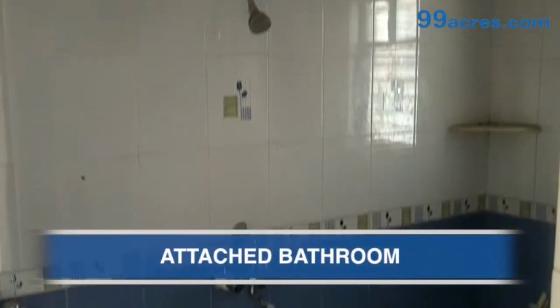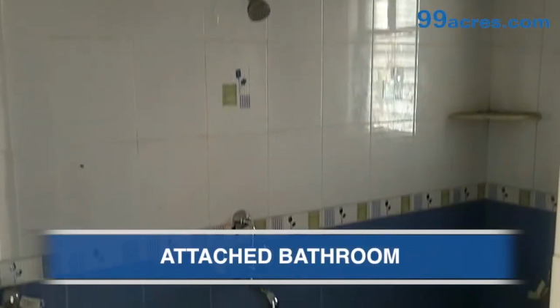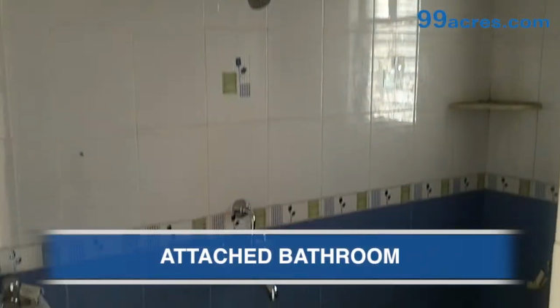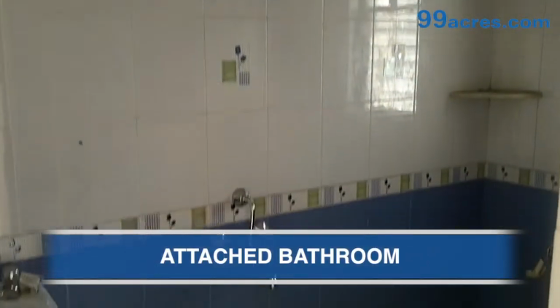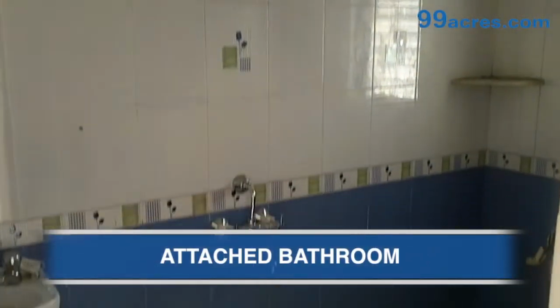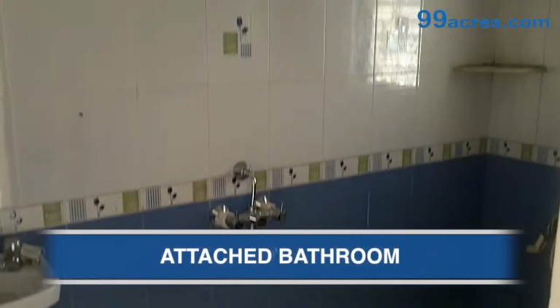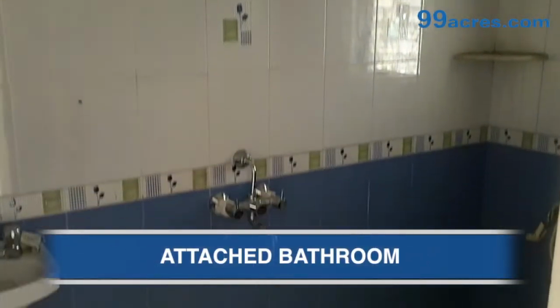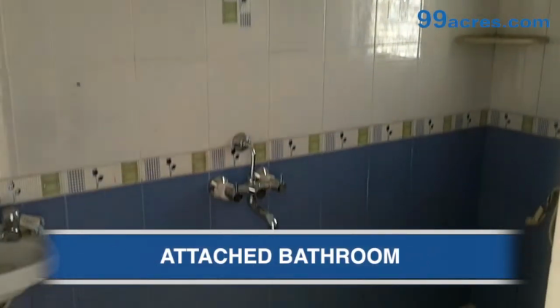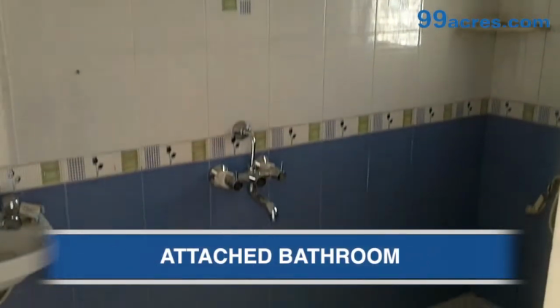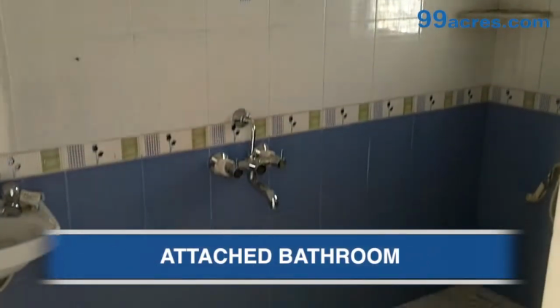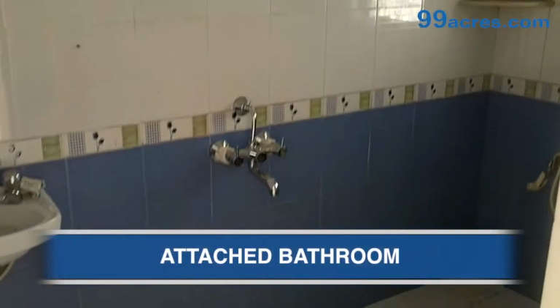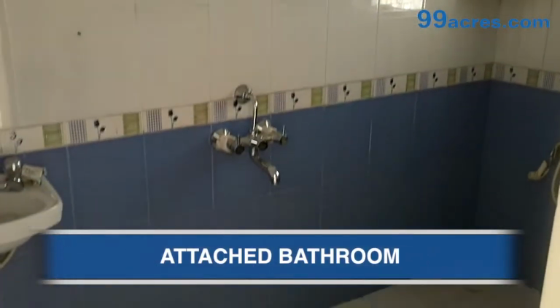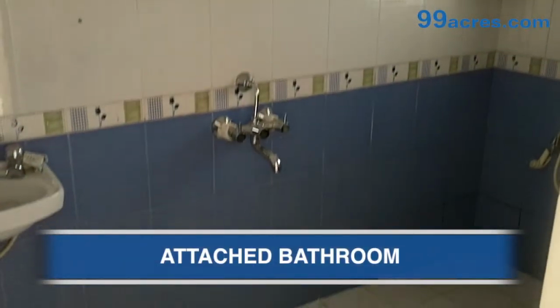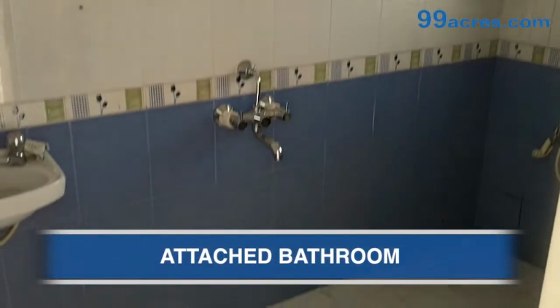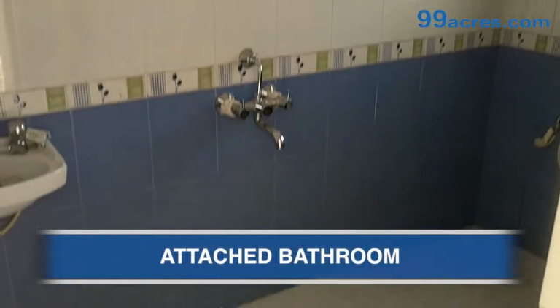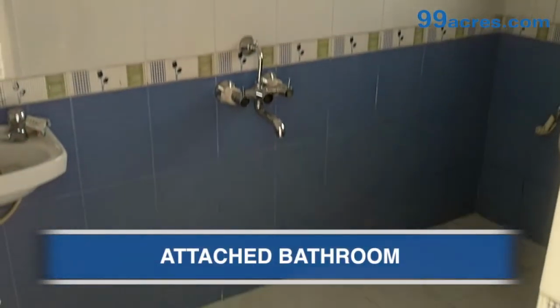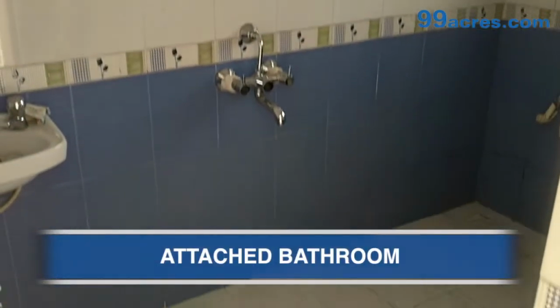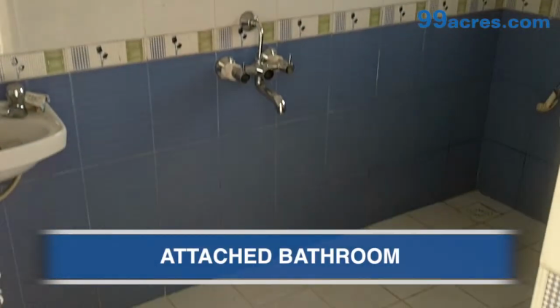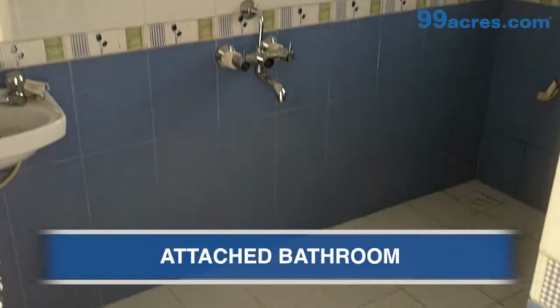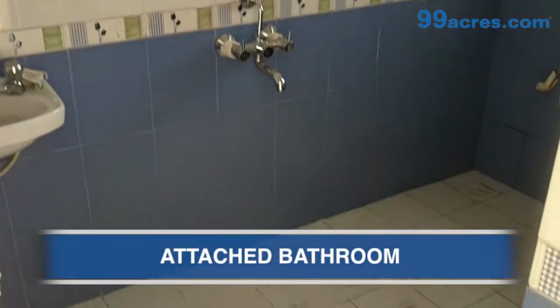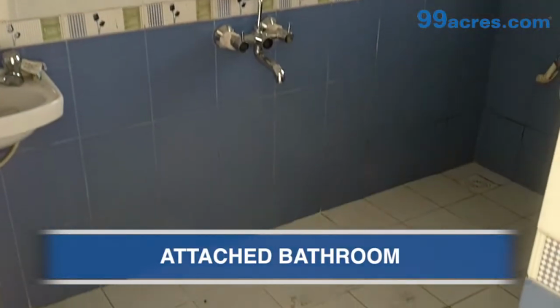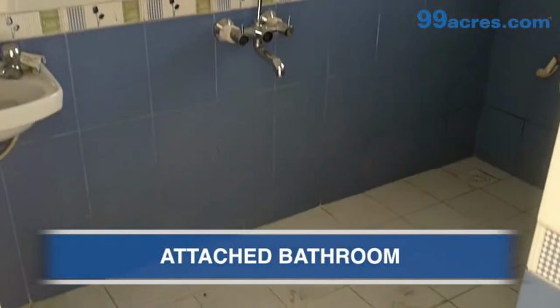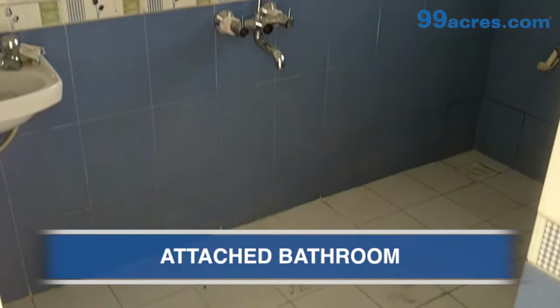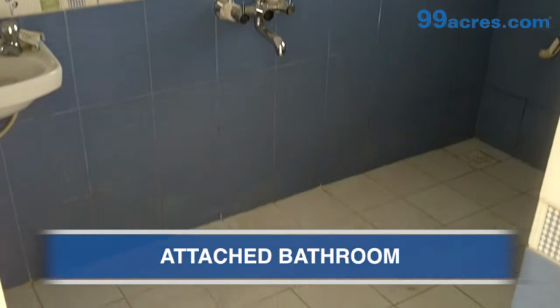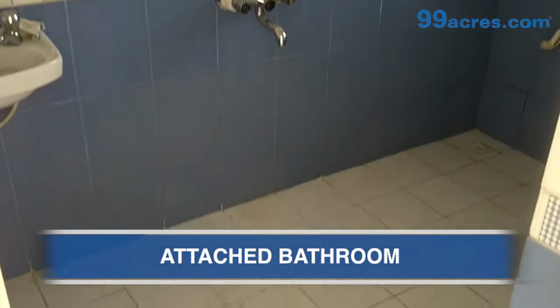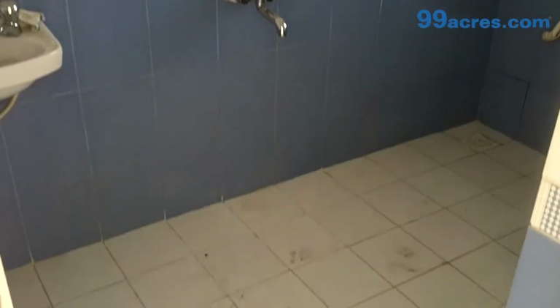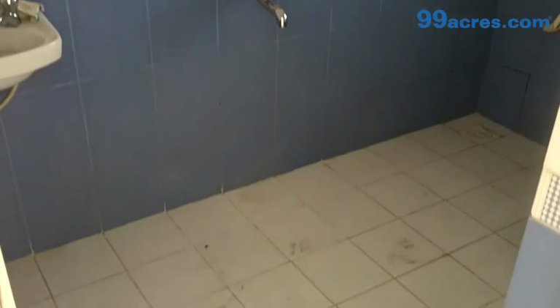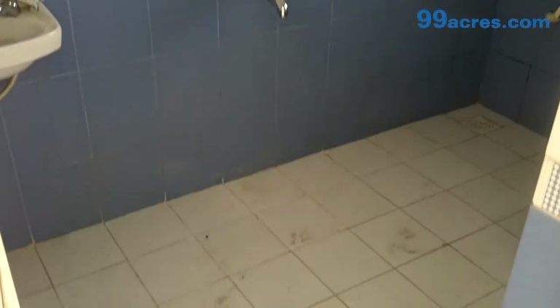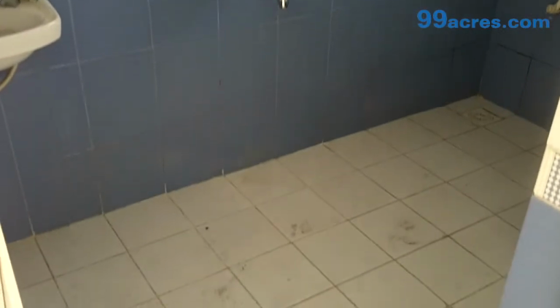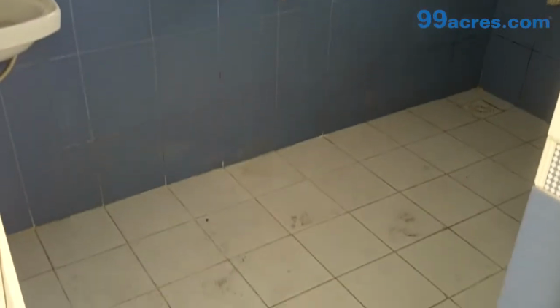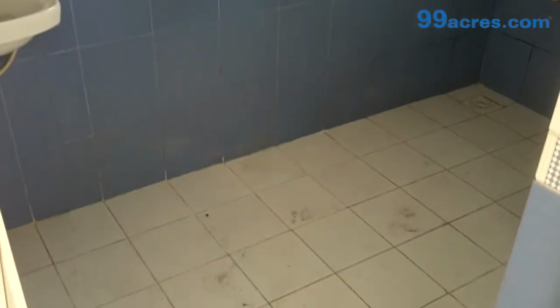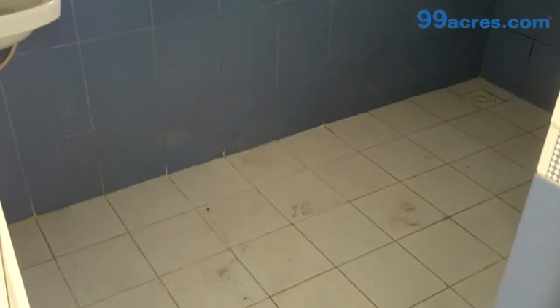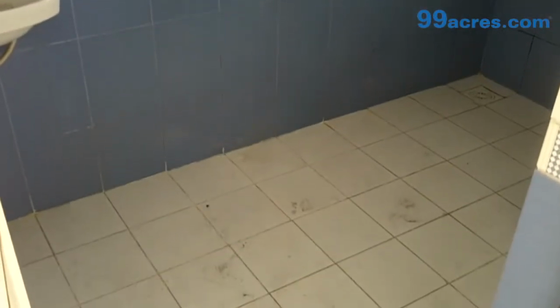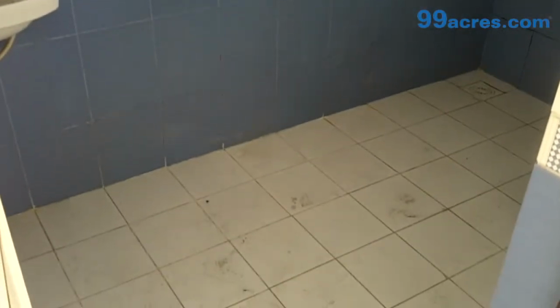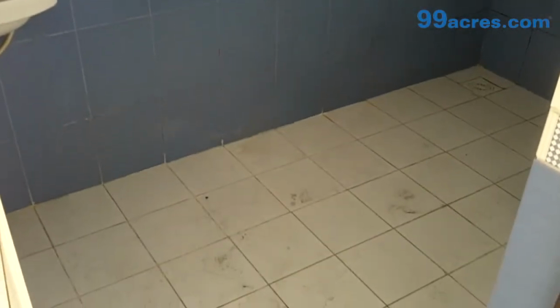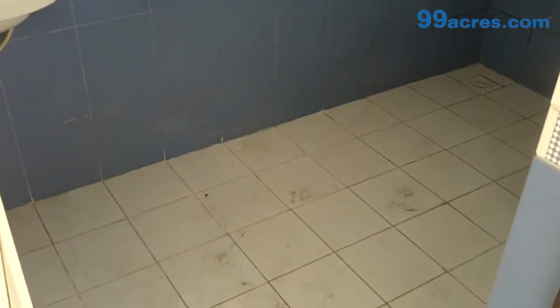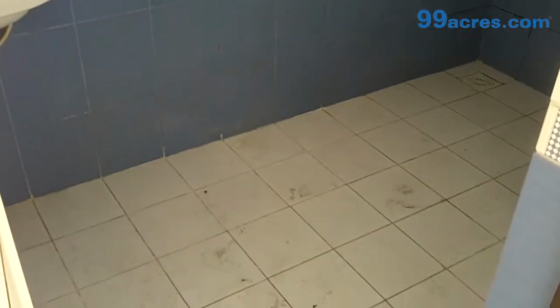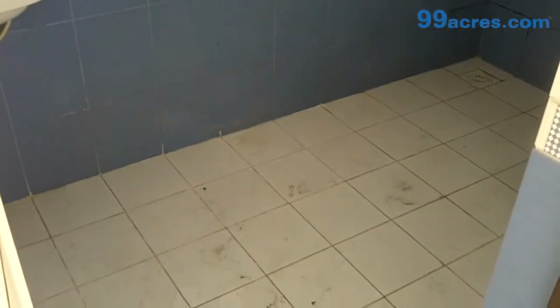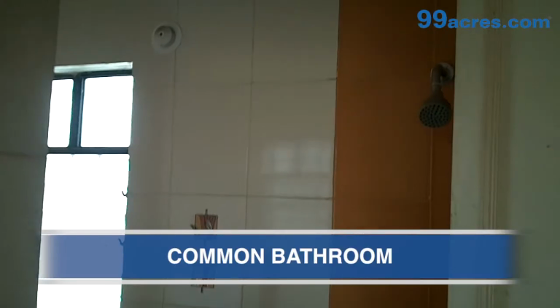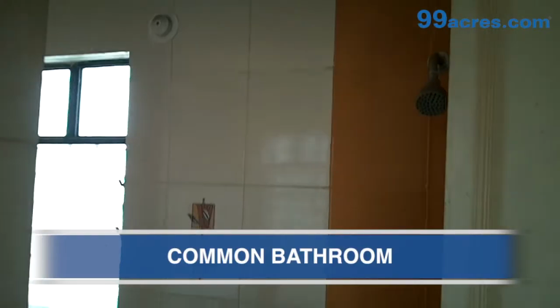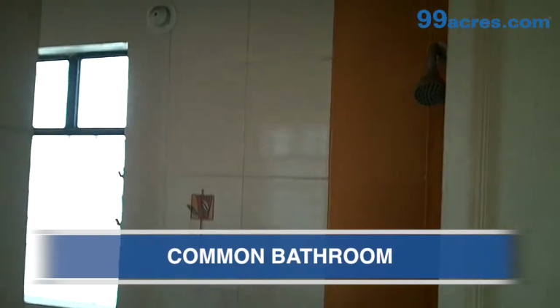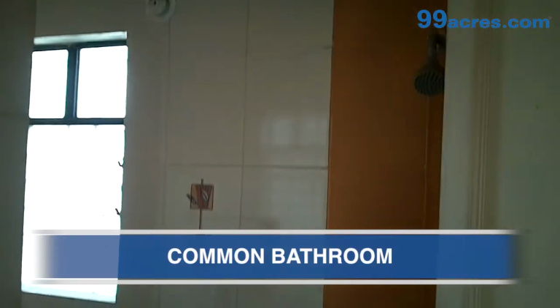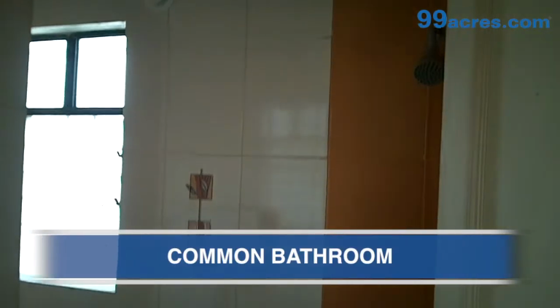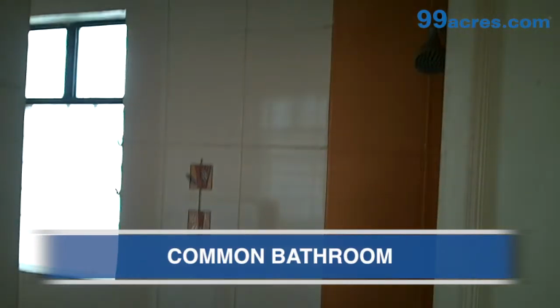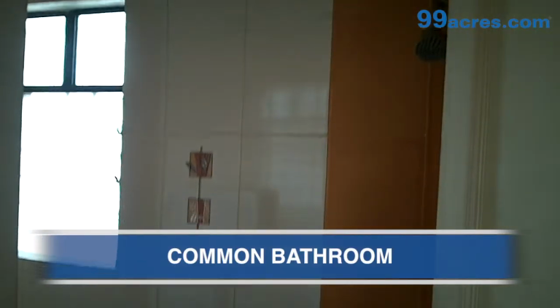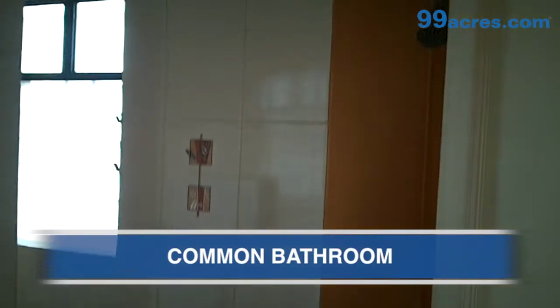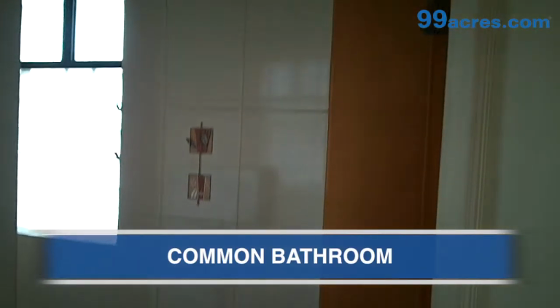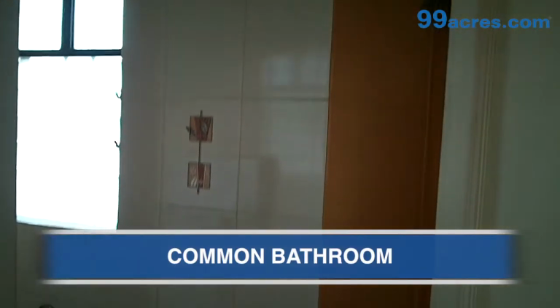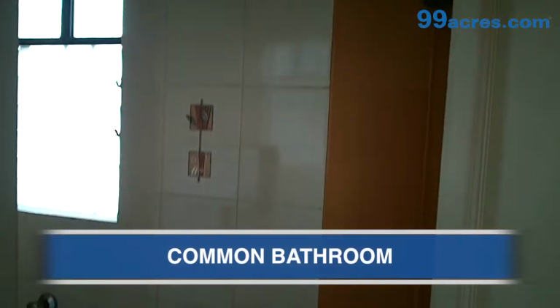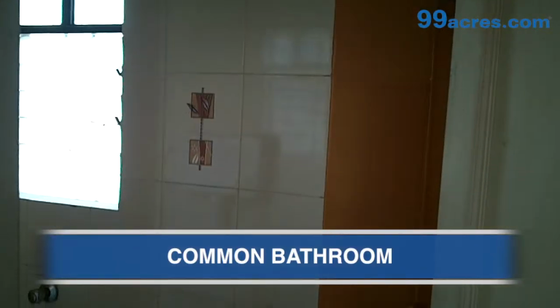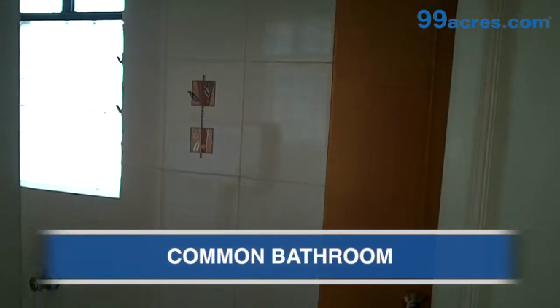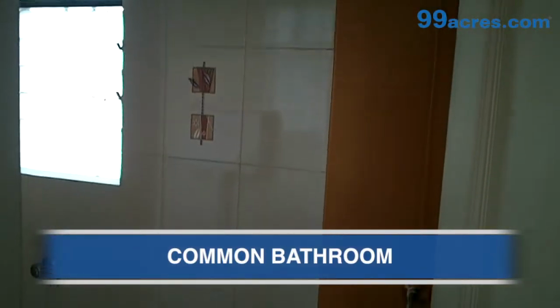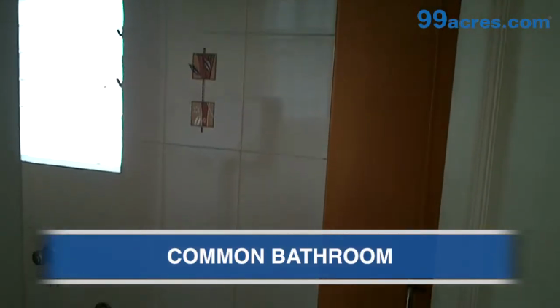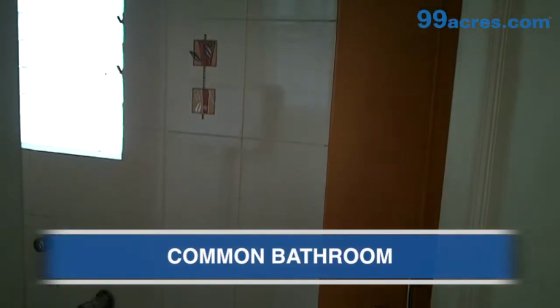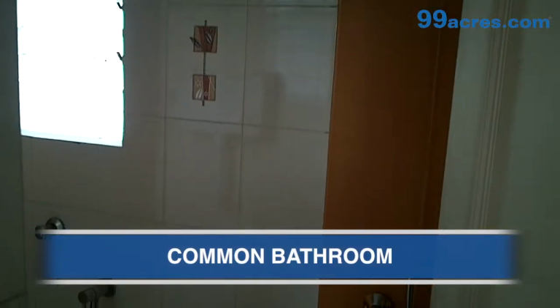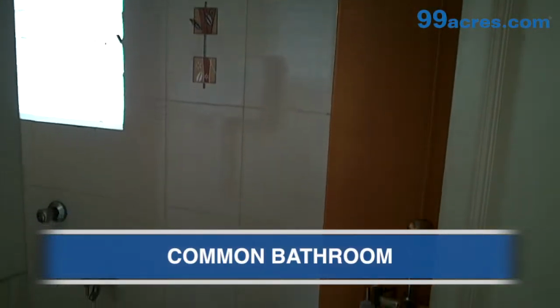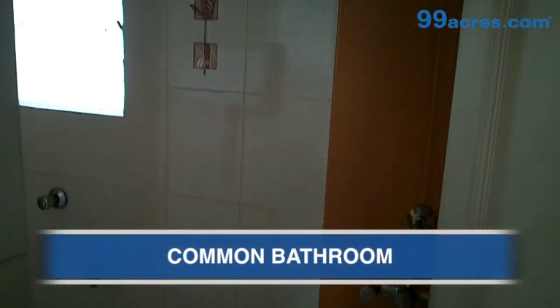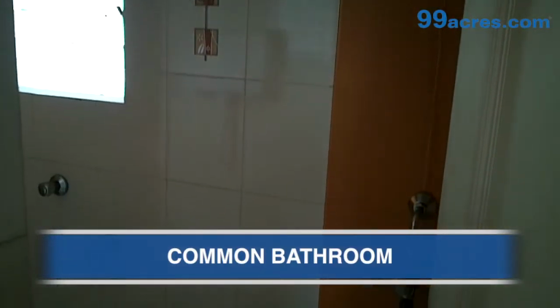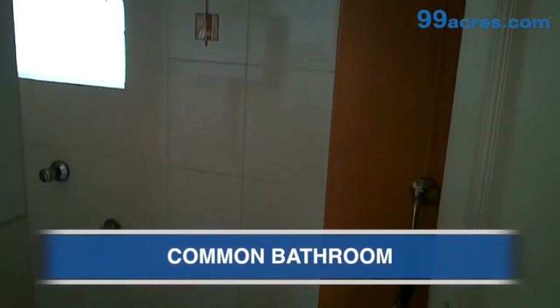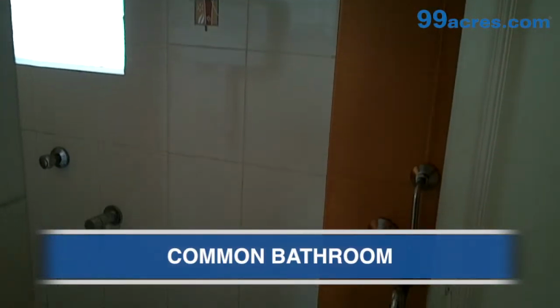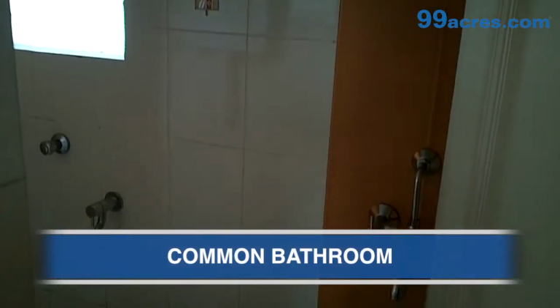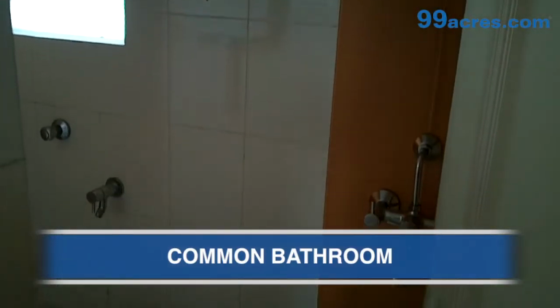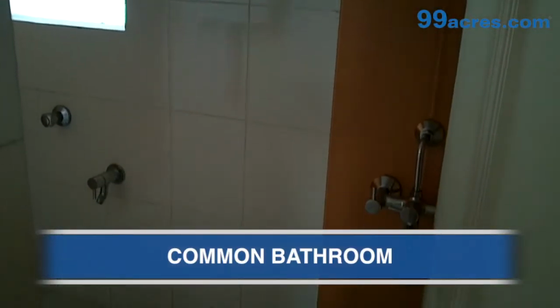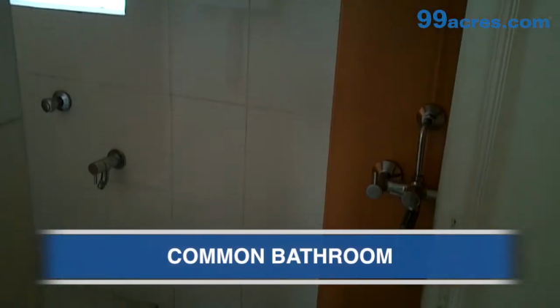This is the attached bathroom. This is the common bathroom.